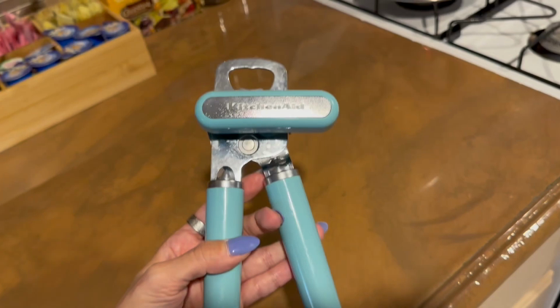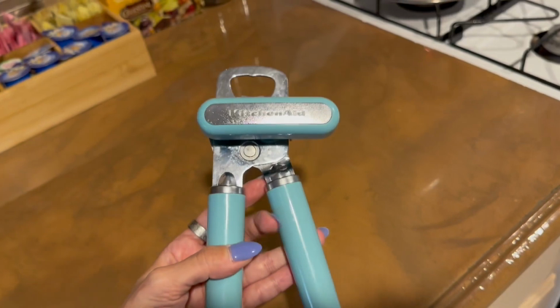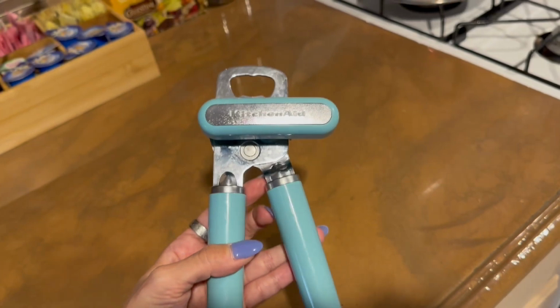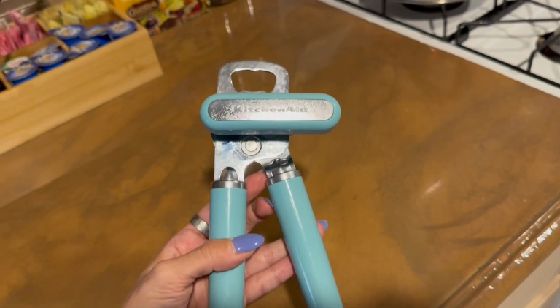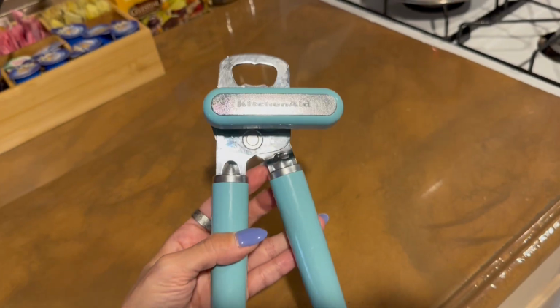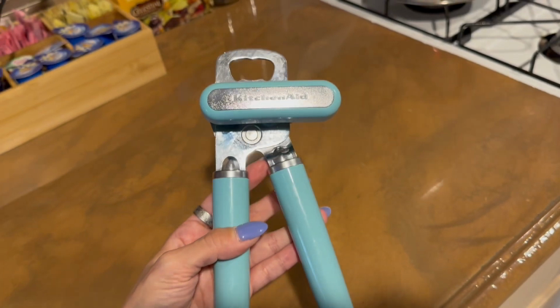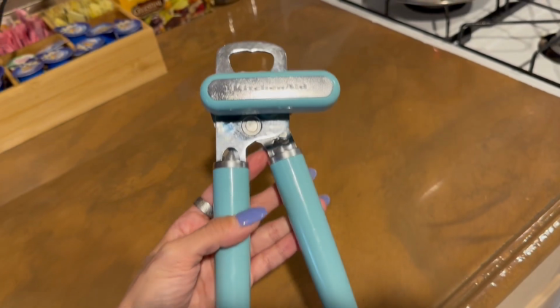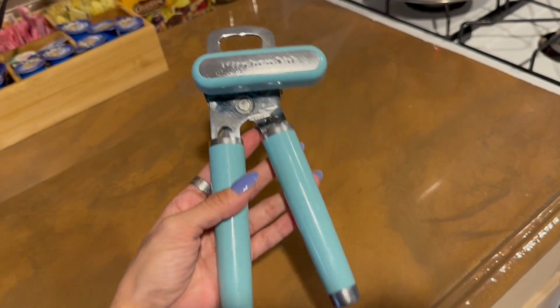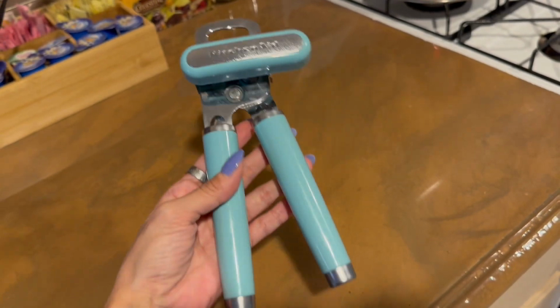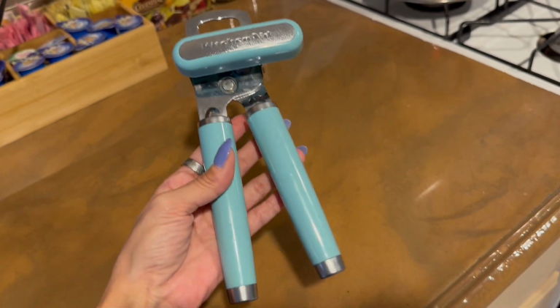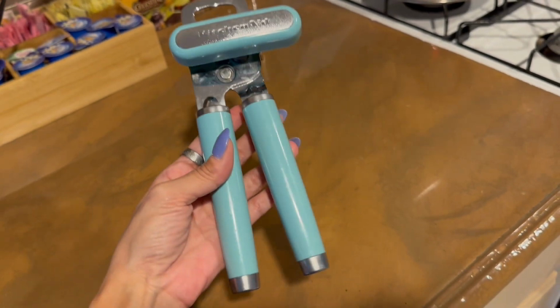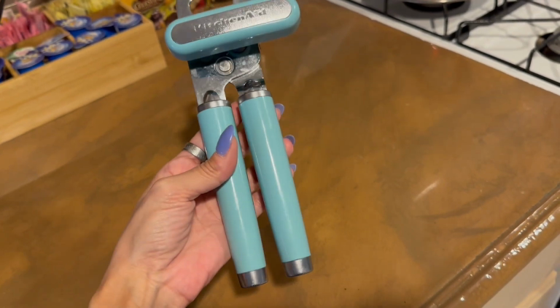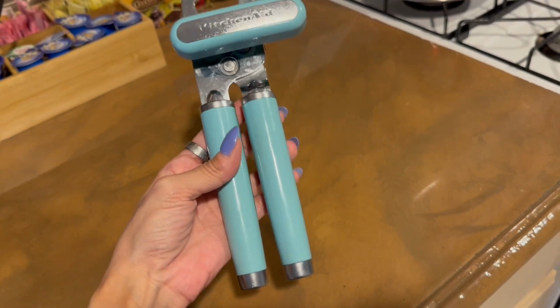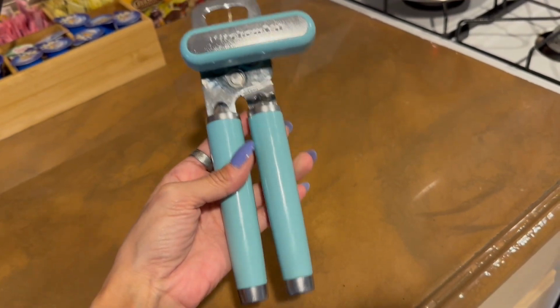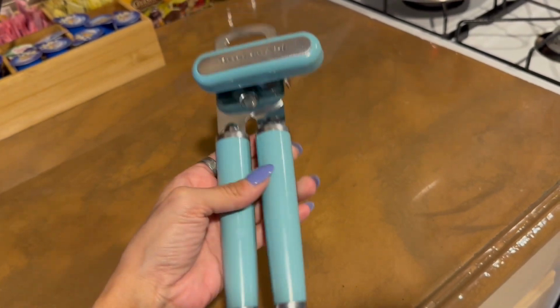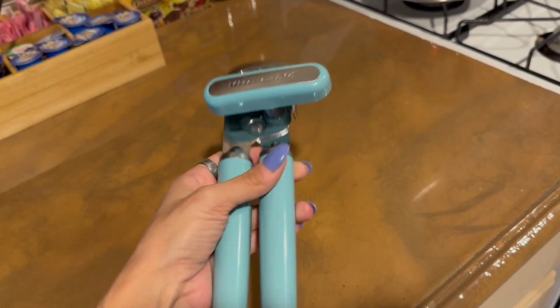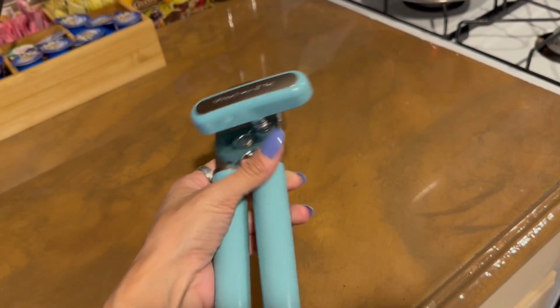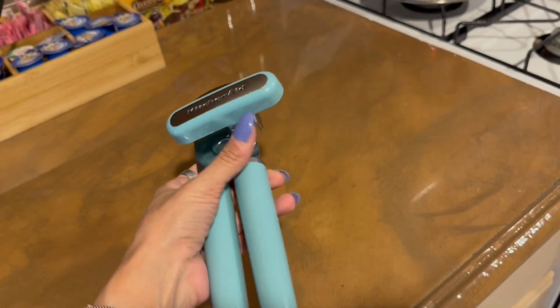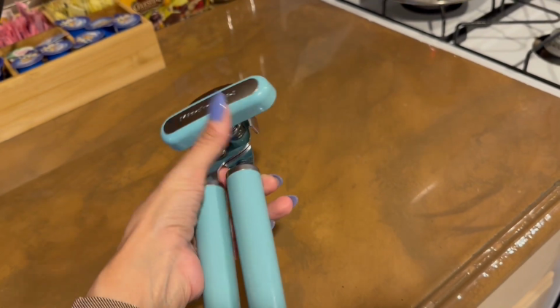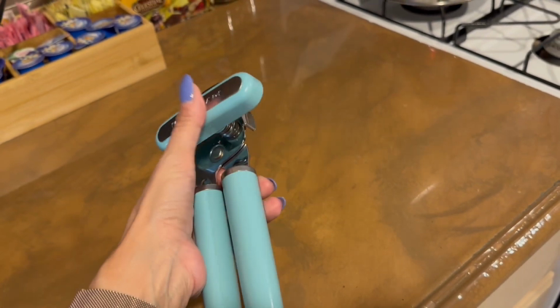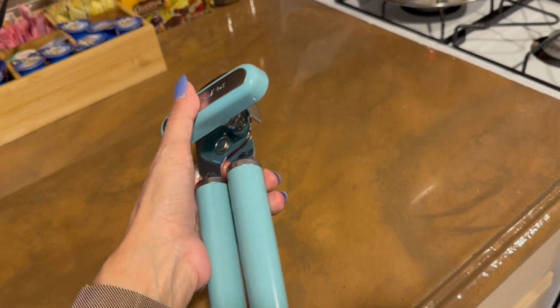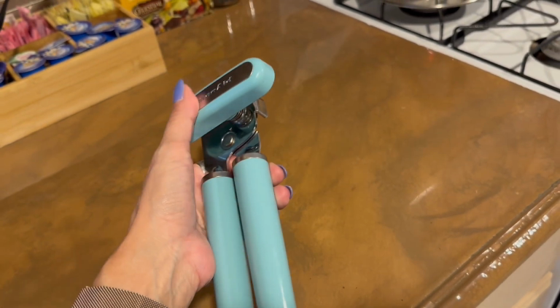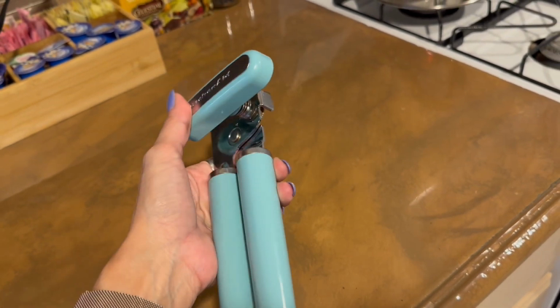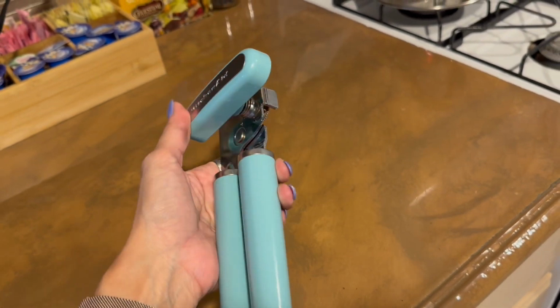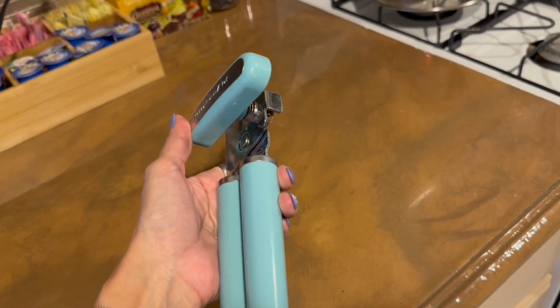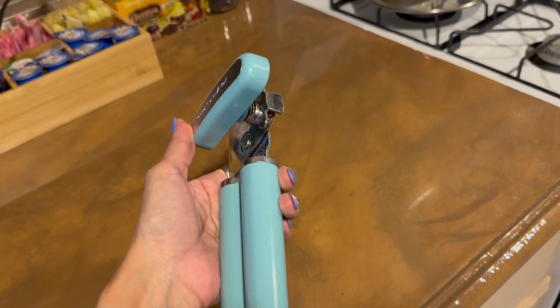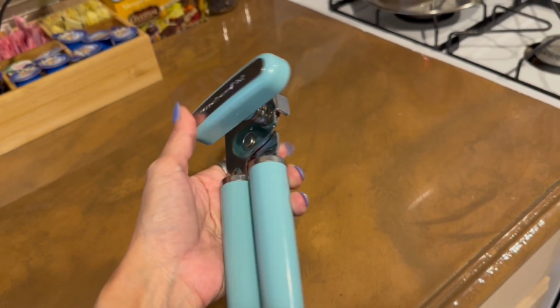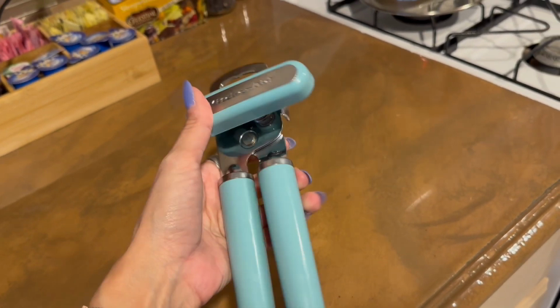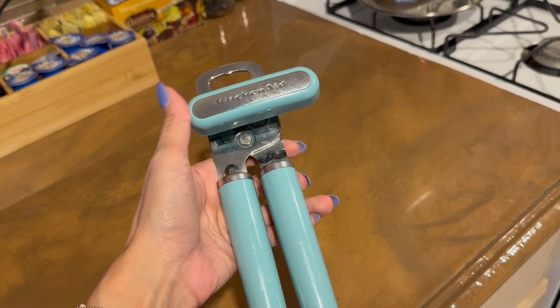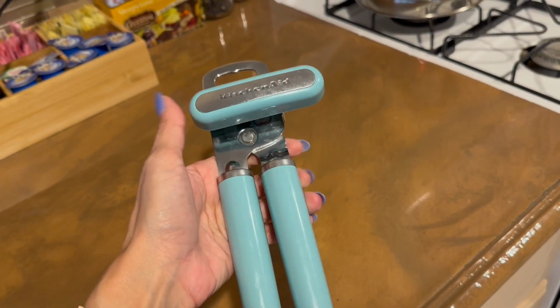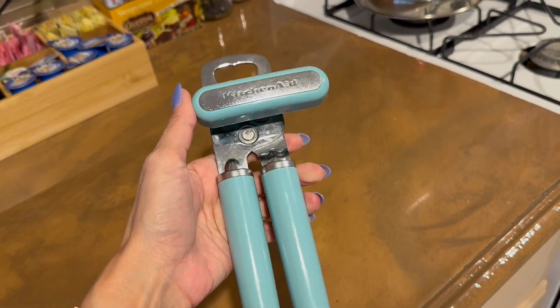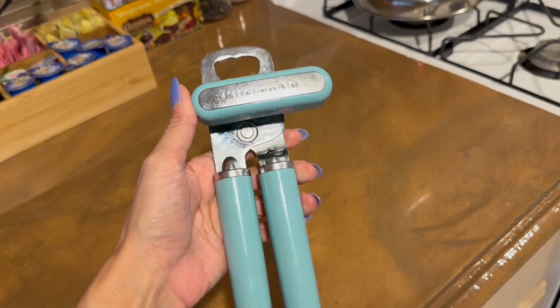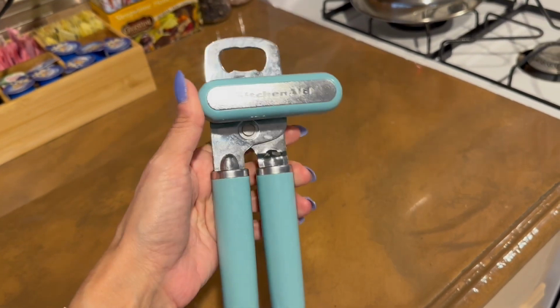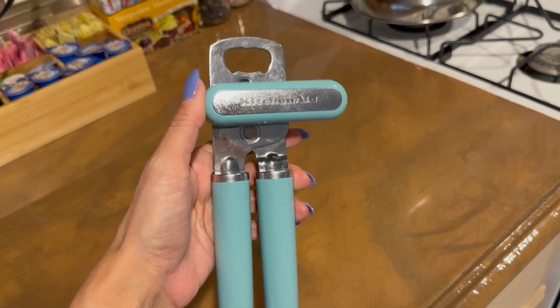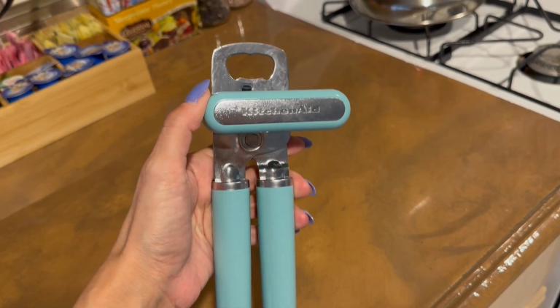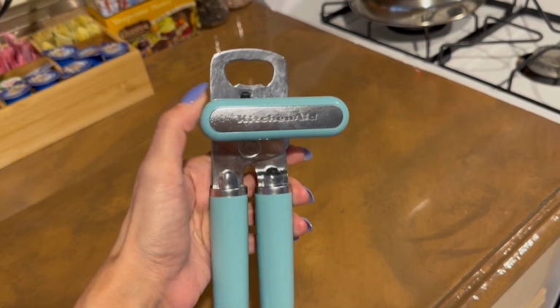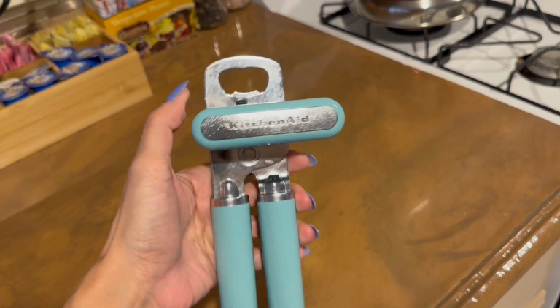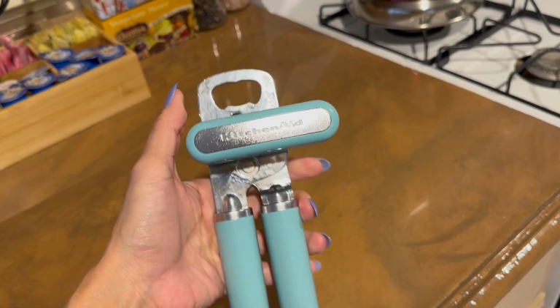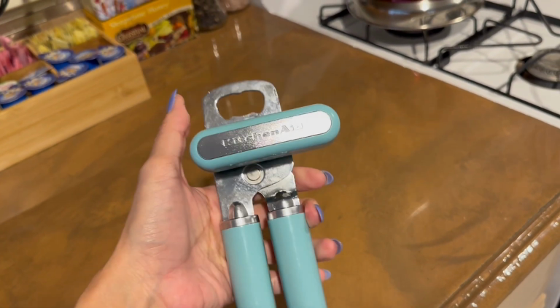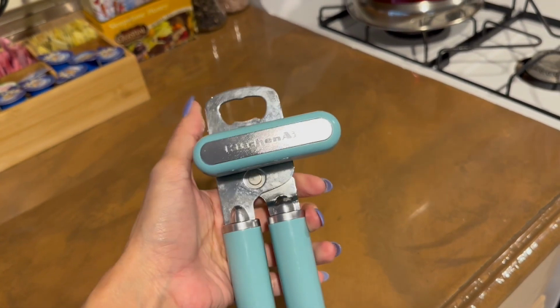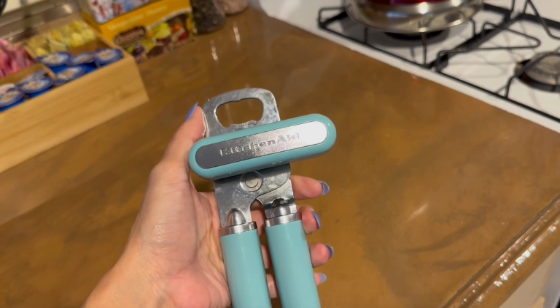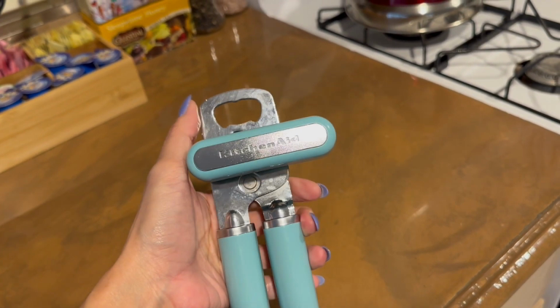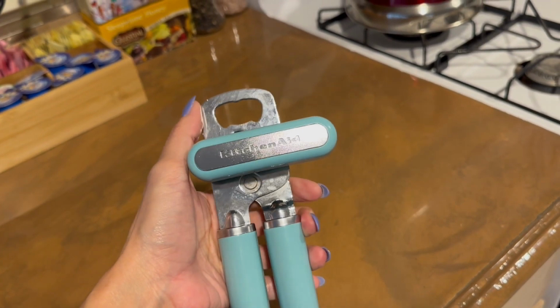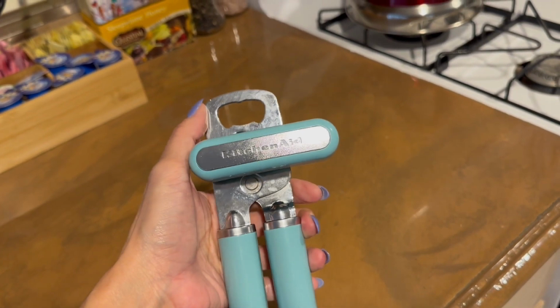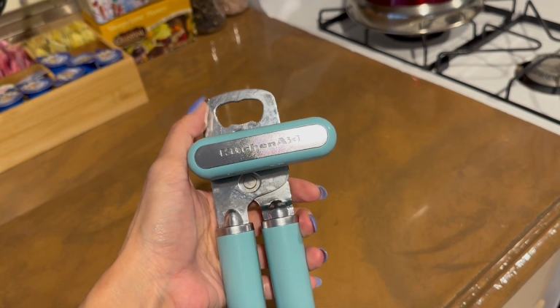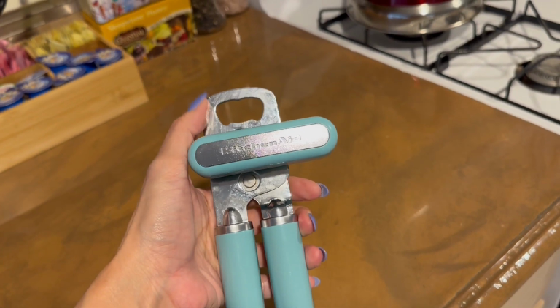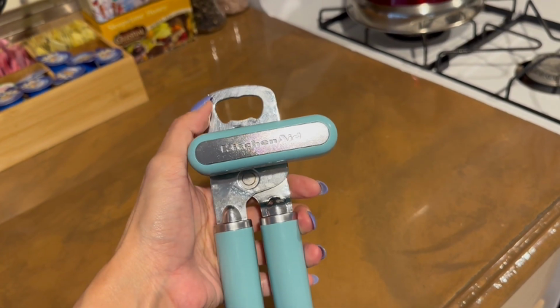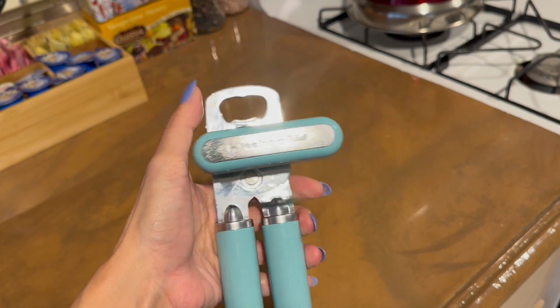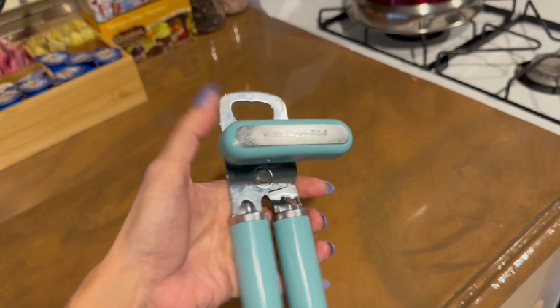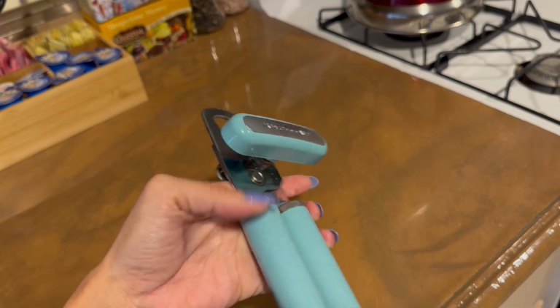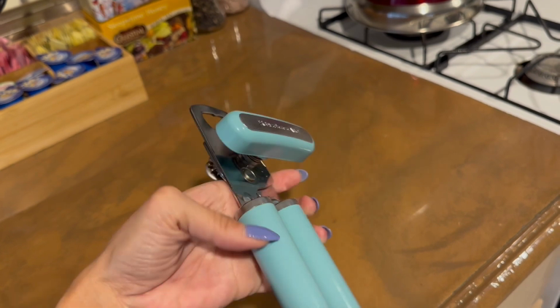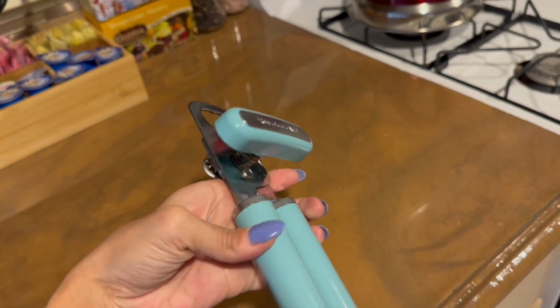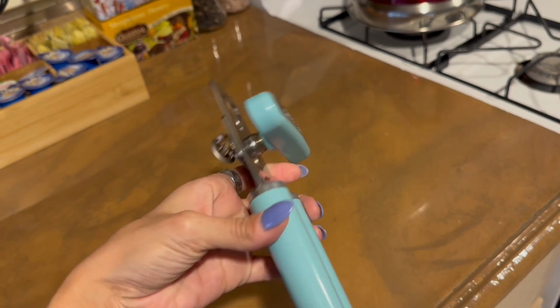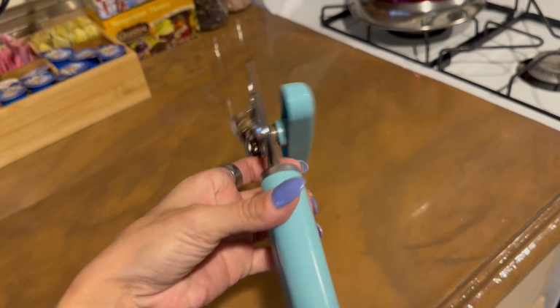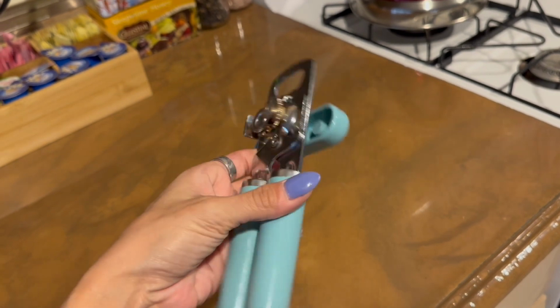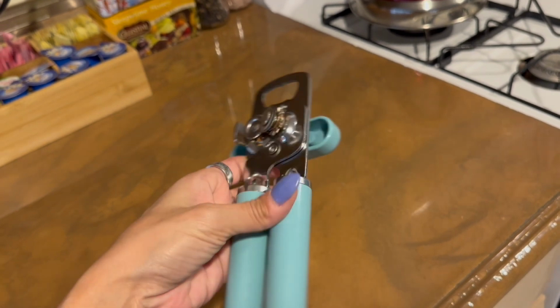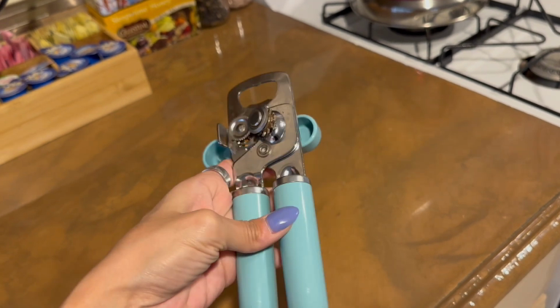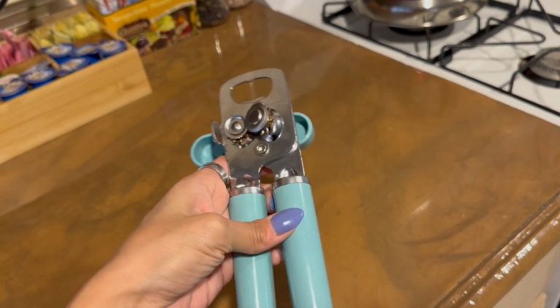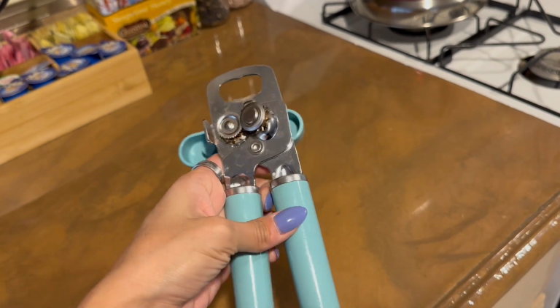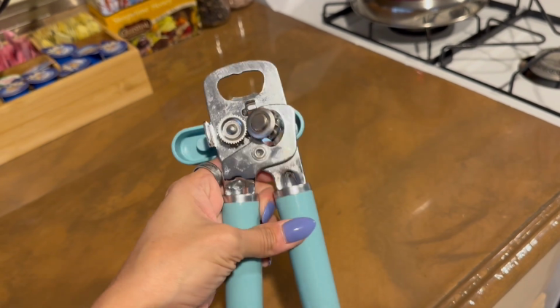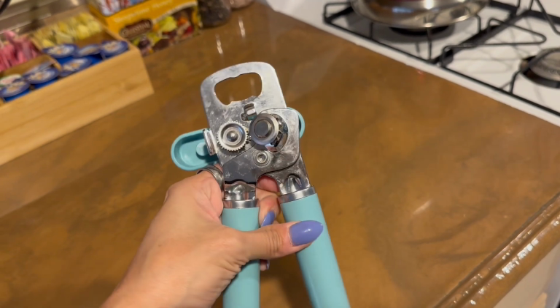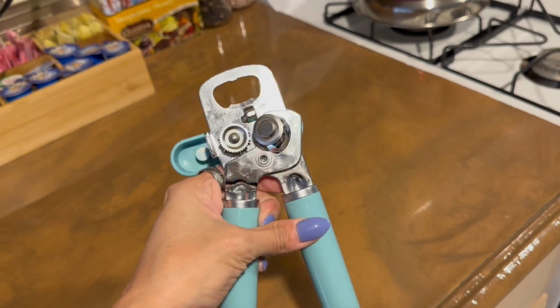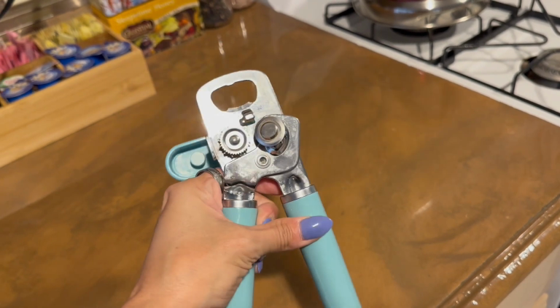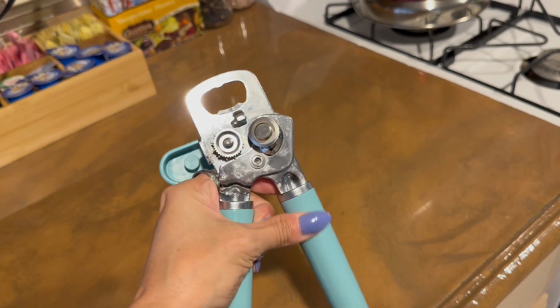This is one of the can openers we've had in our kitchen forever. It is absolutely stunning. The color on it is great — you have a lot of color options. This is the Aqua Sky.